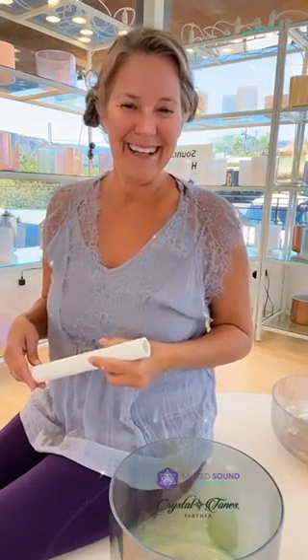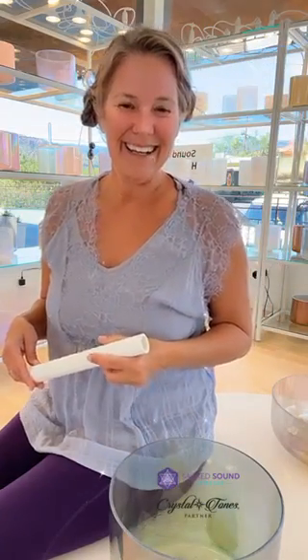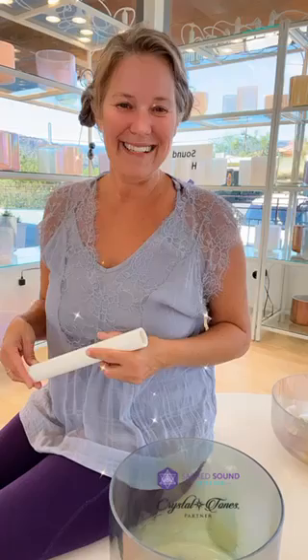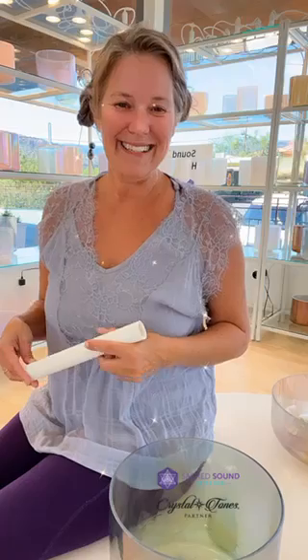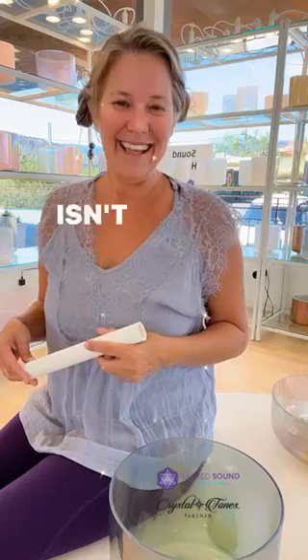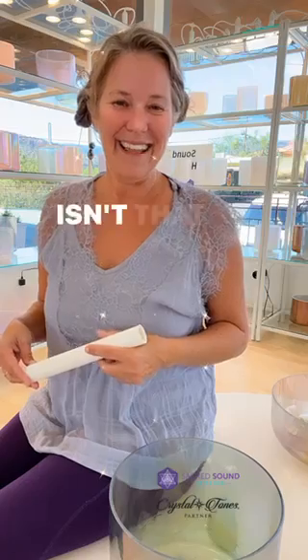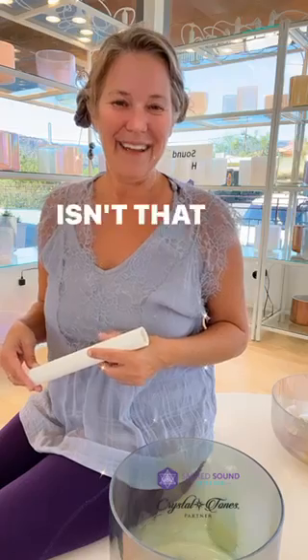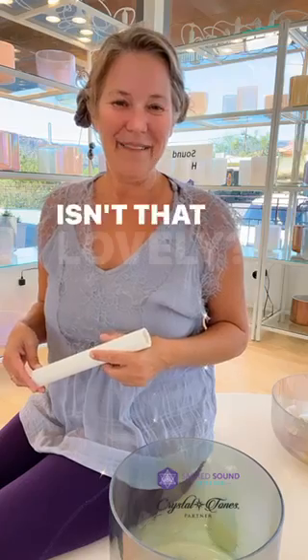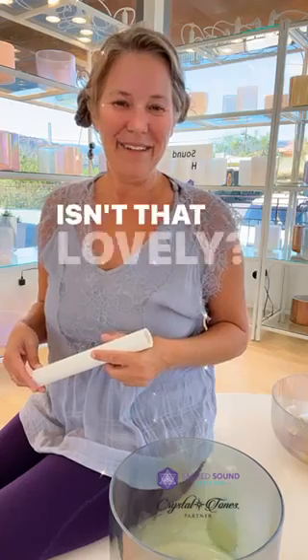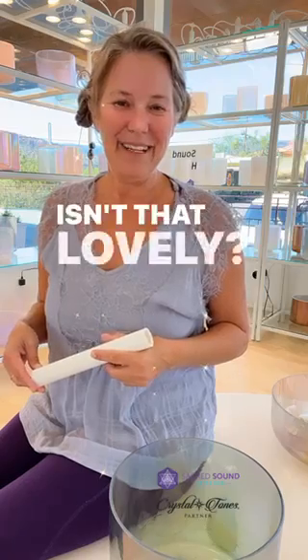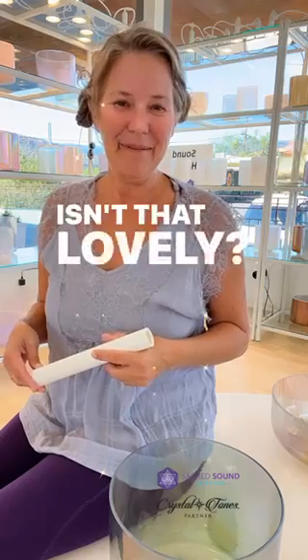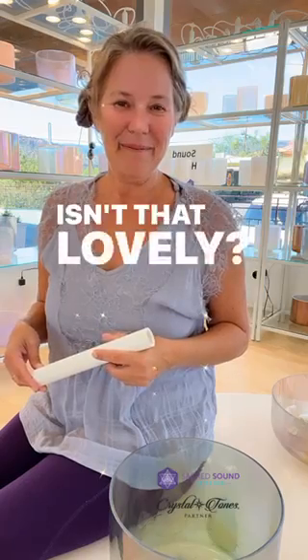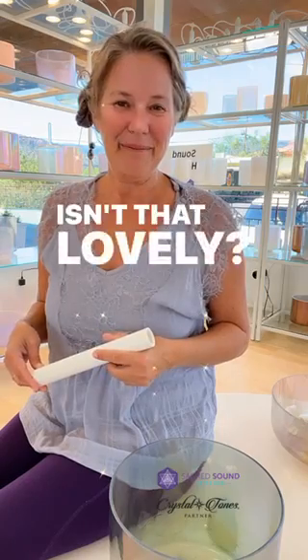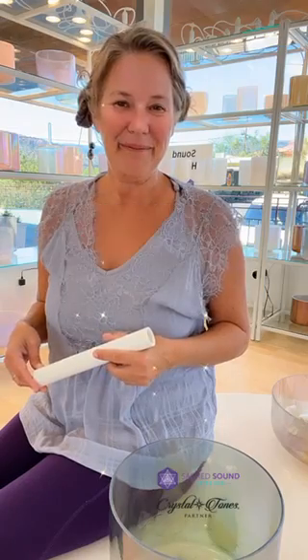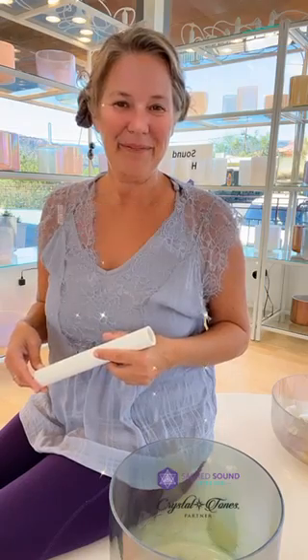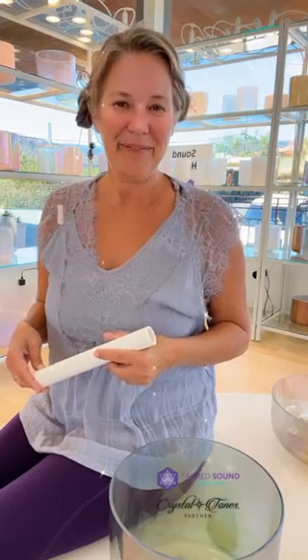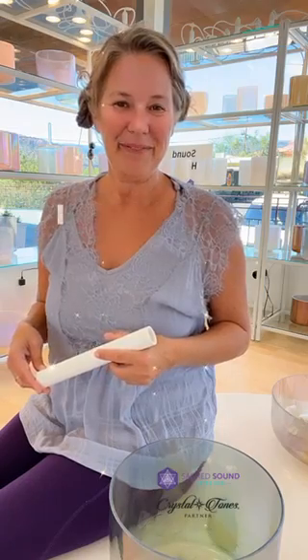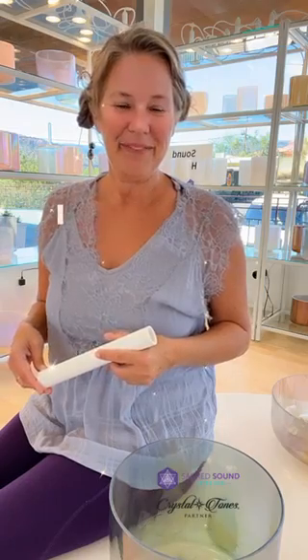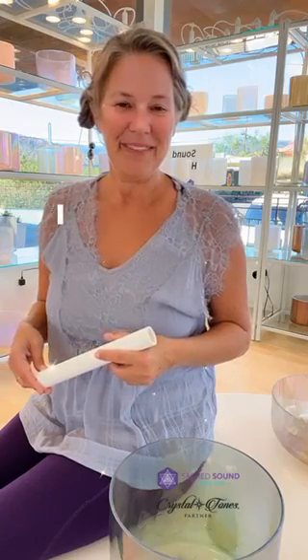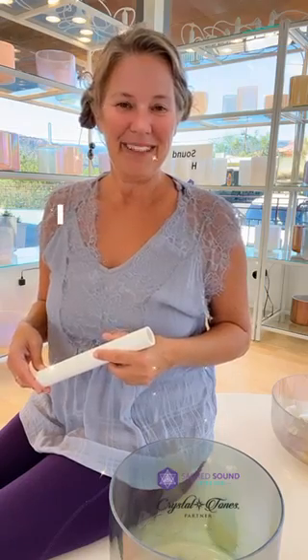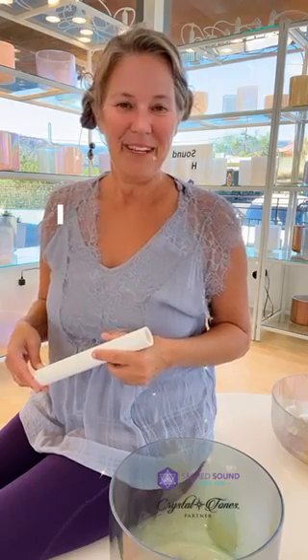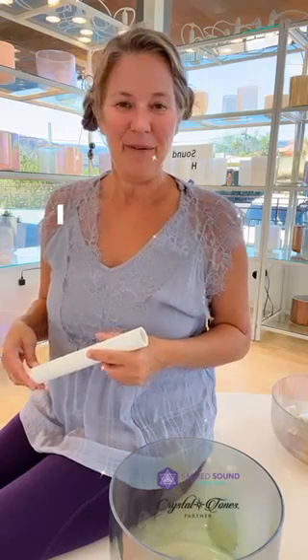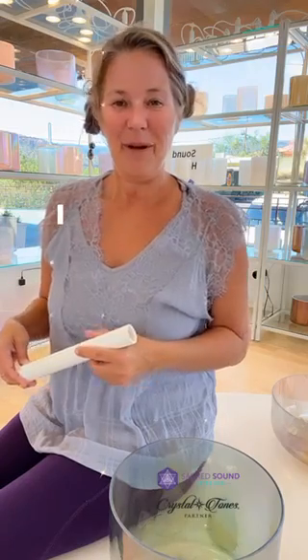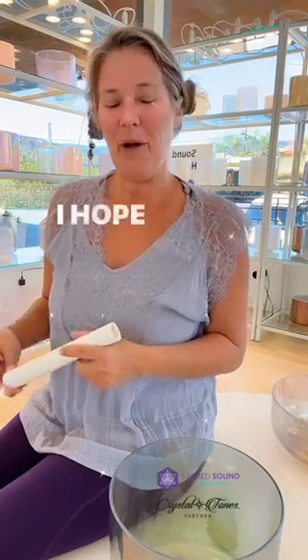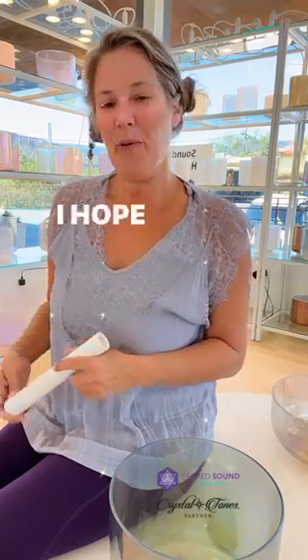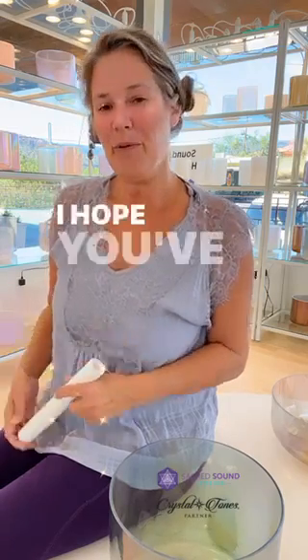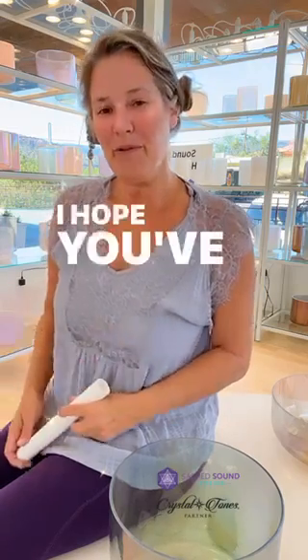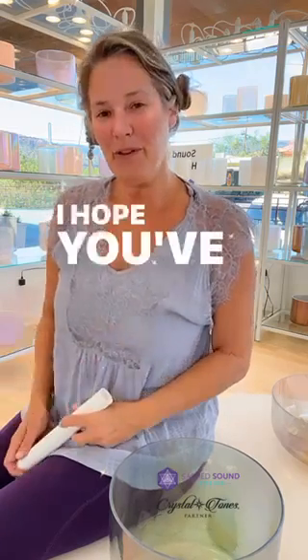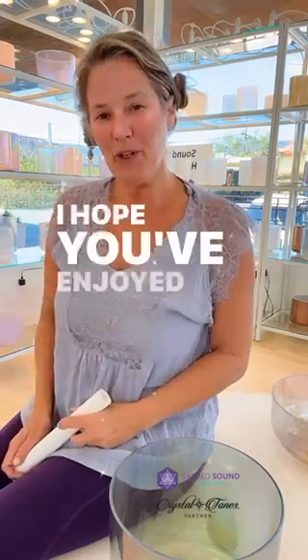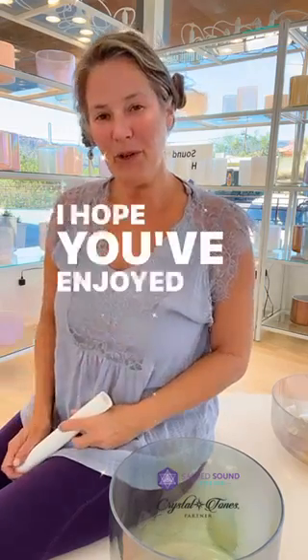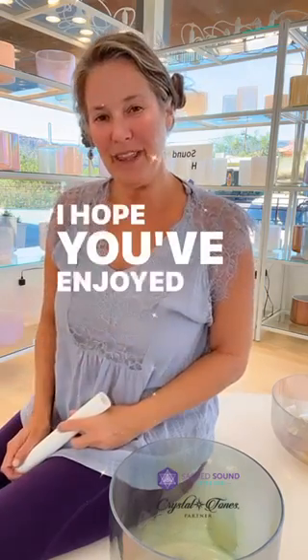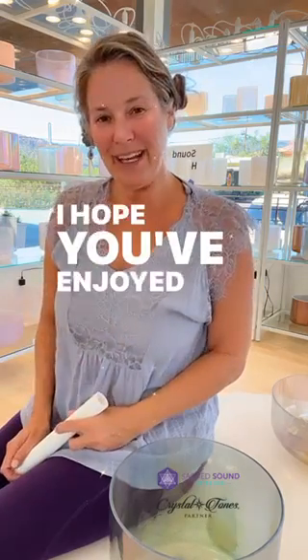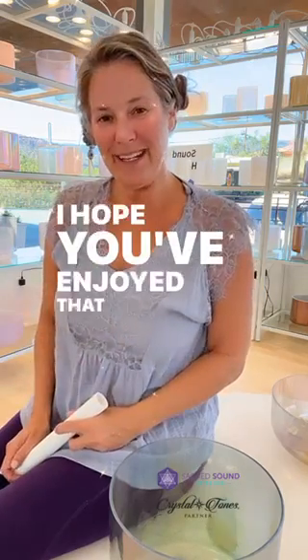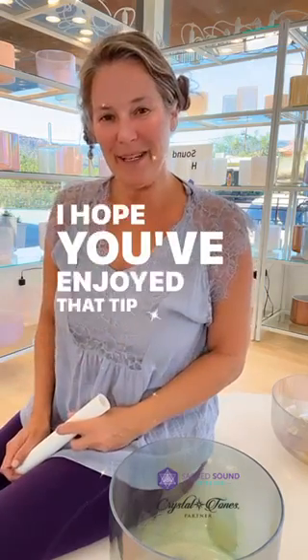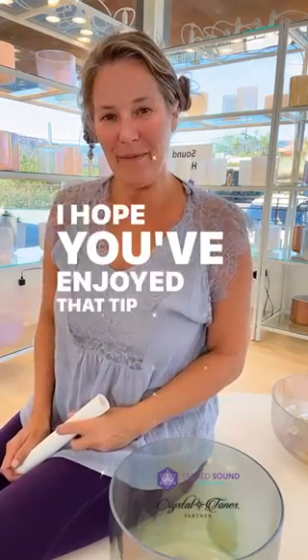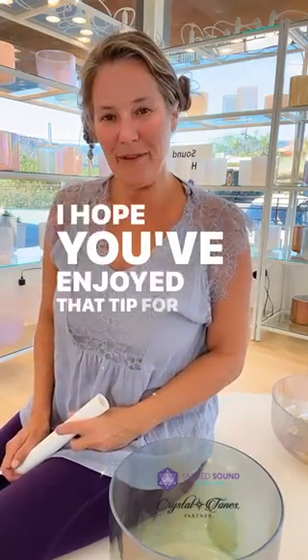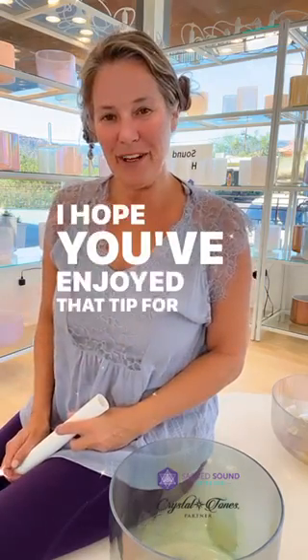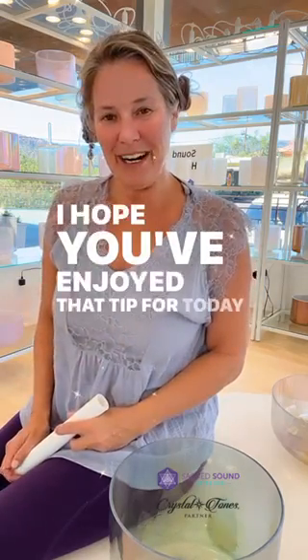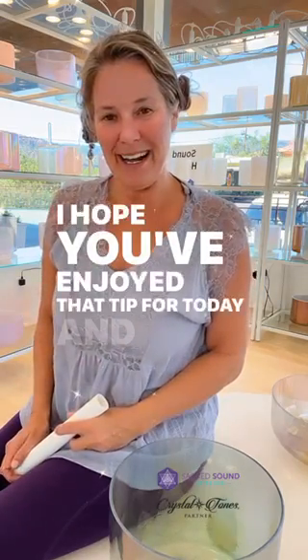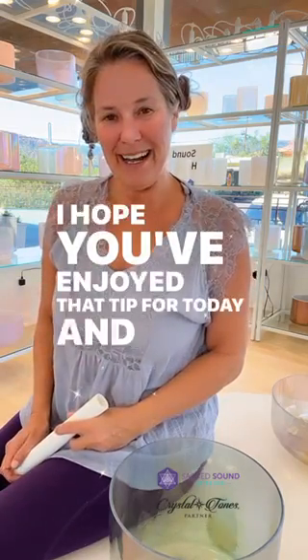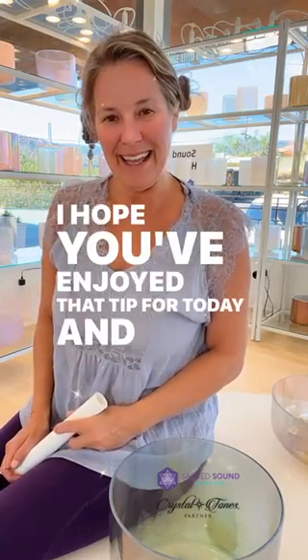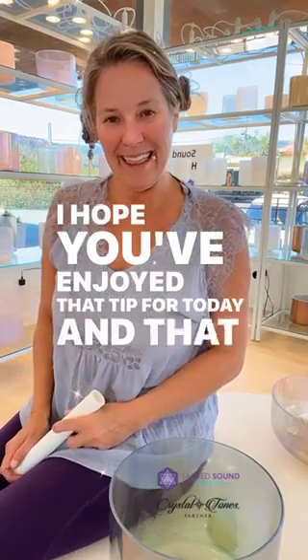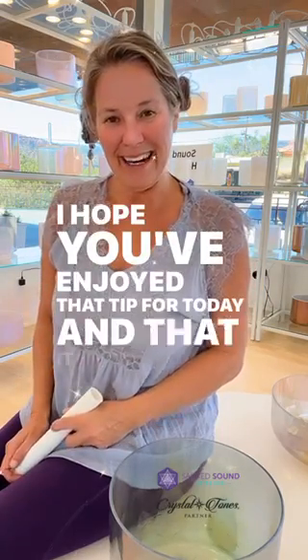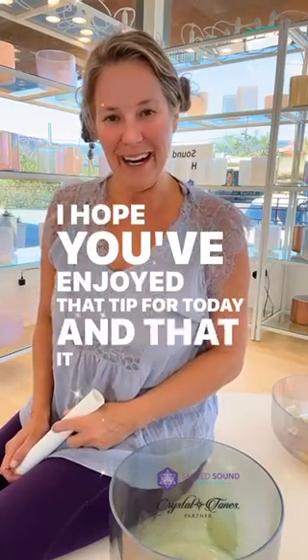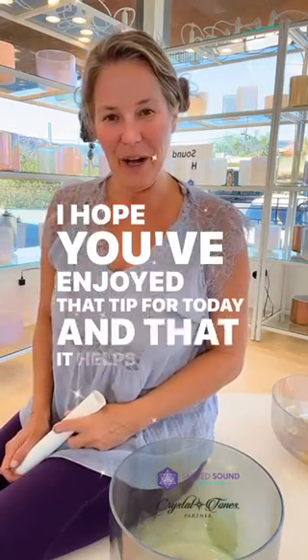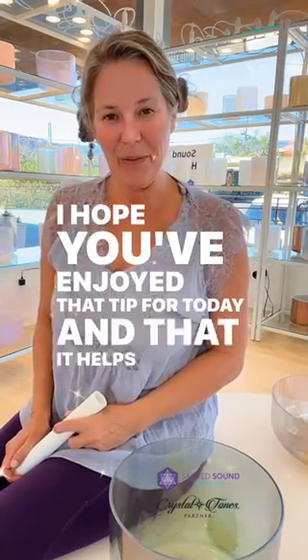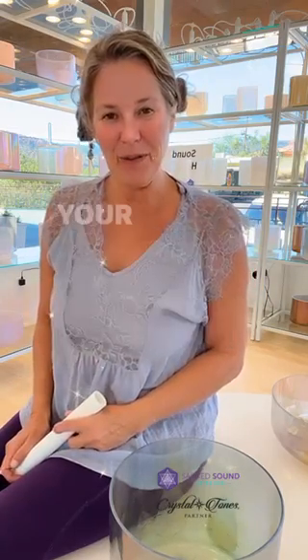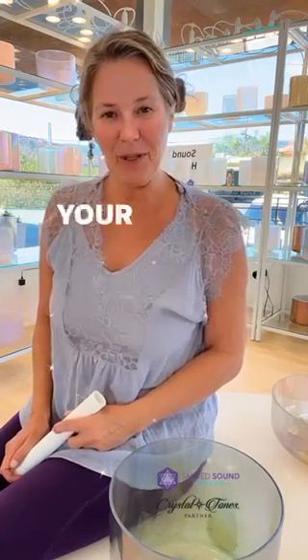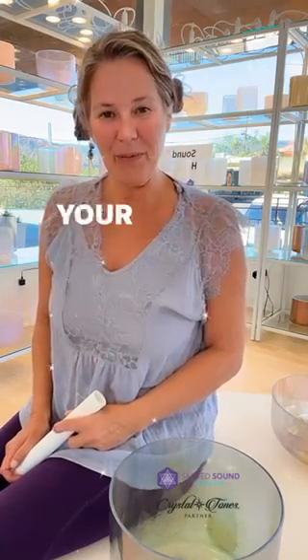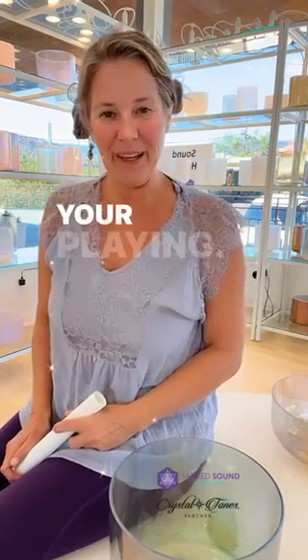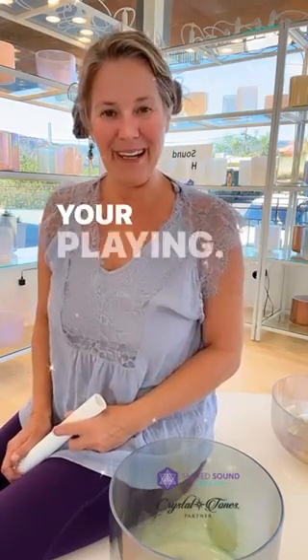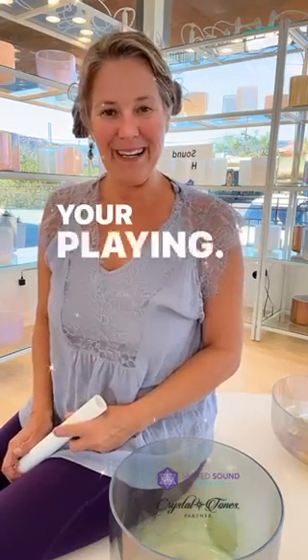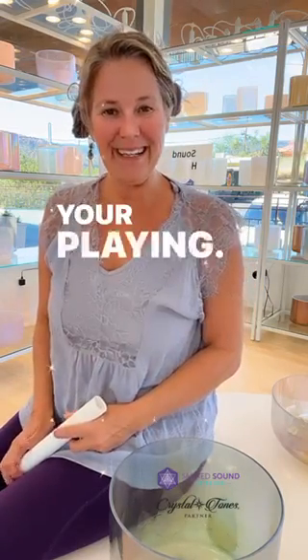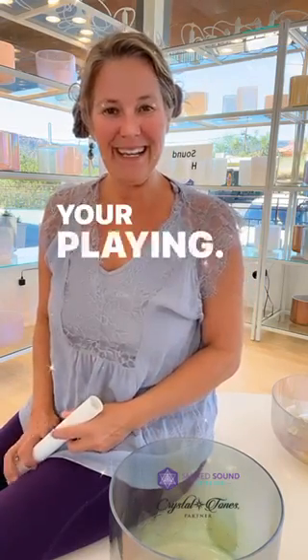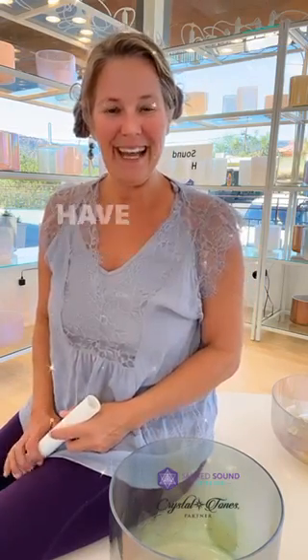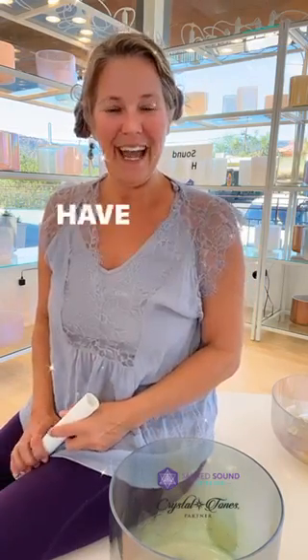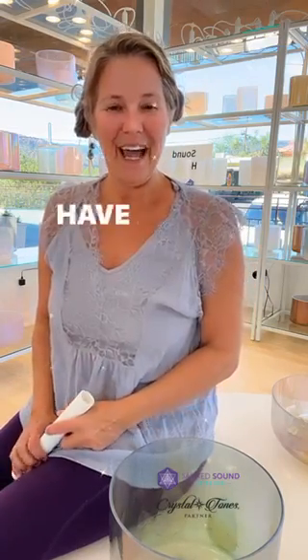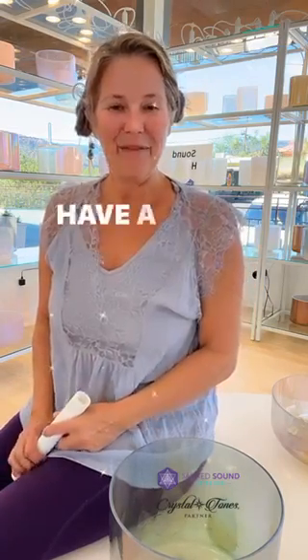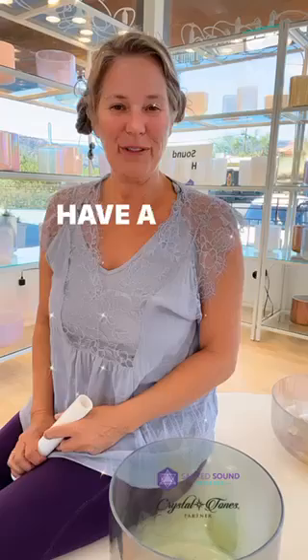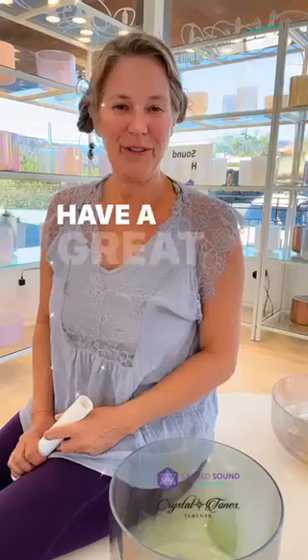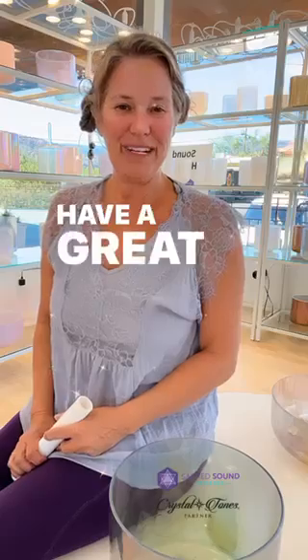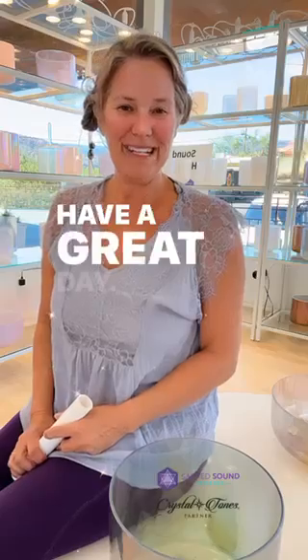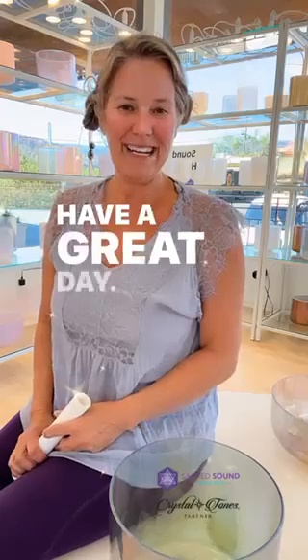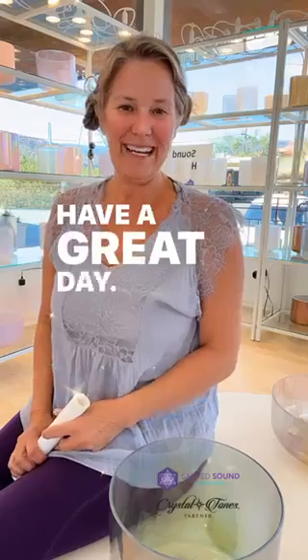Isn't that lovely? I hope you've enjoyed that tip for today and that it helps your playing. Have a great day!